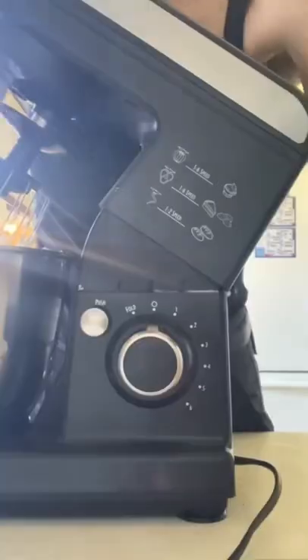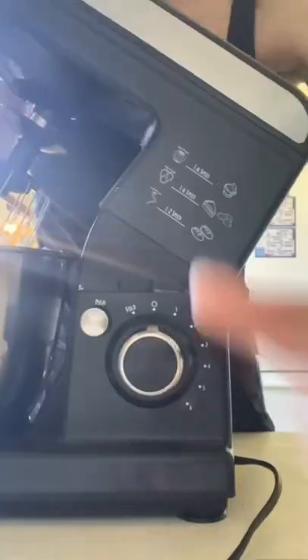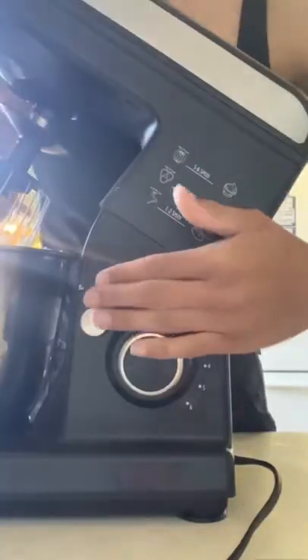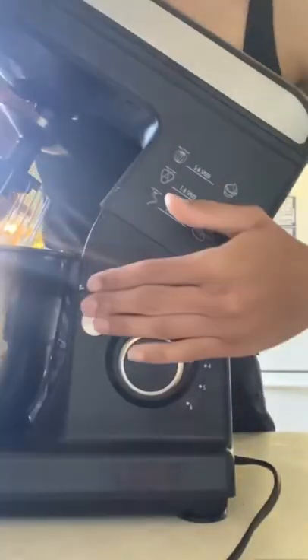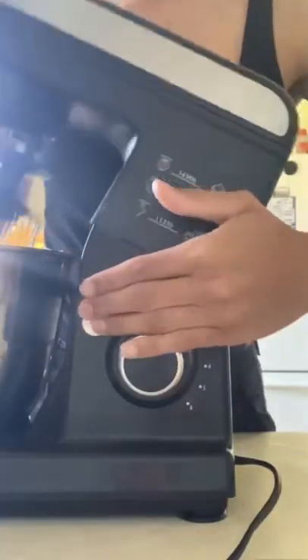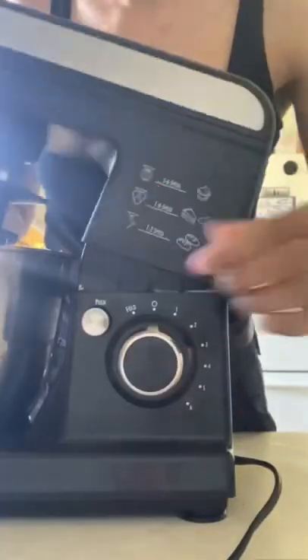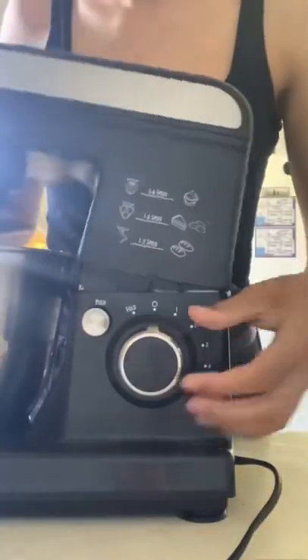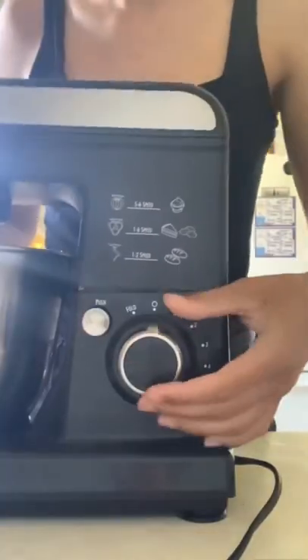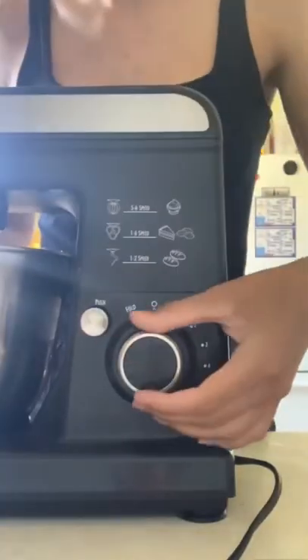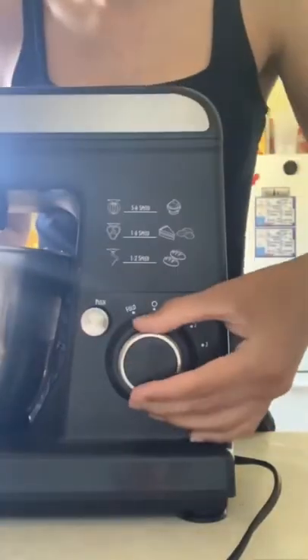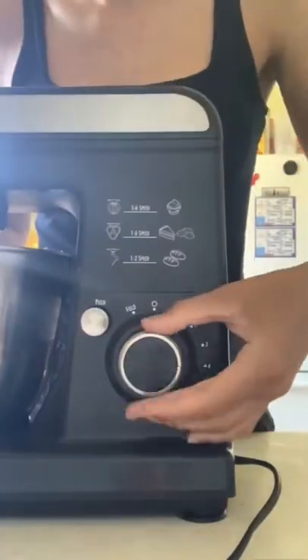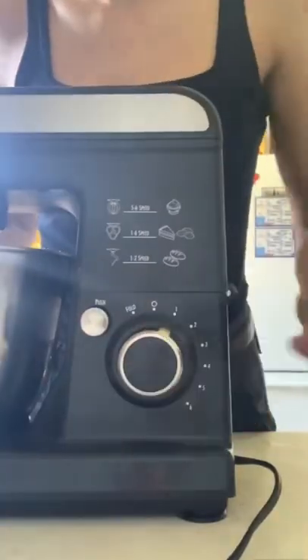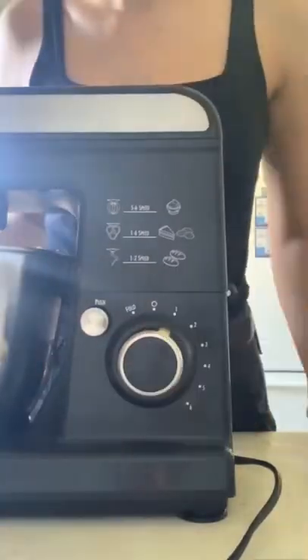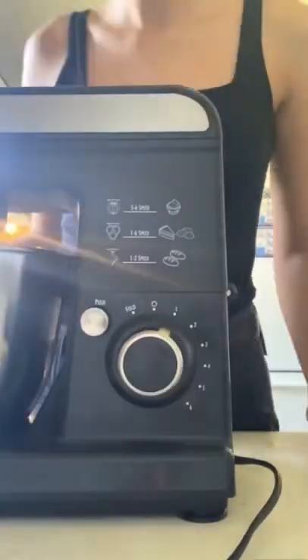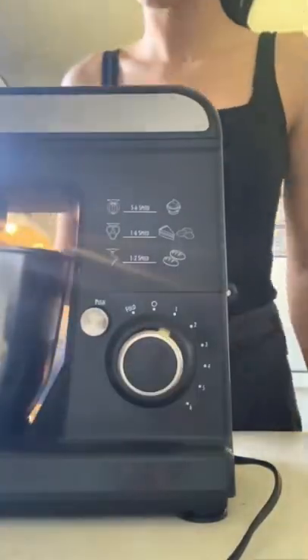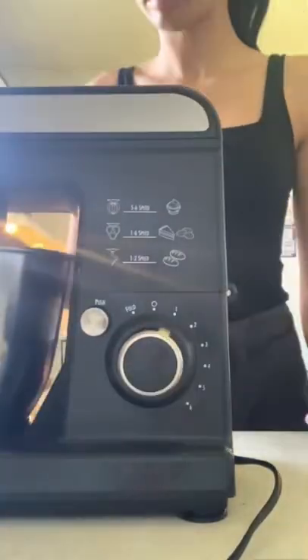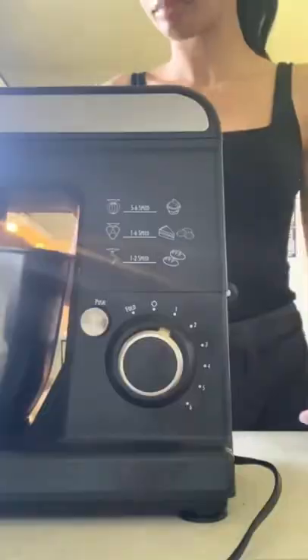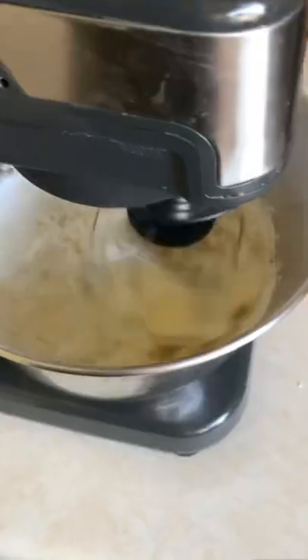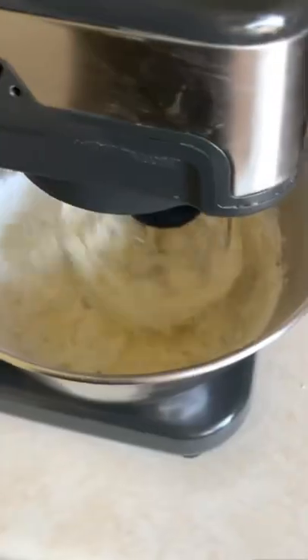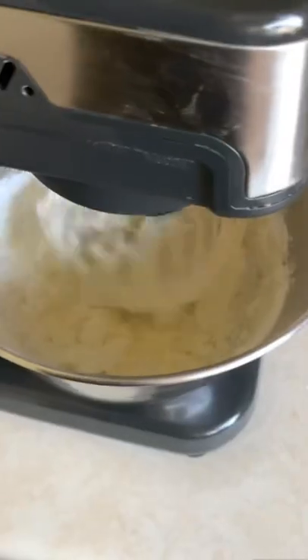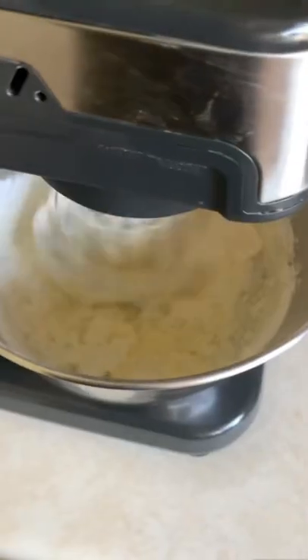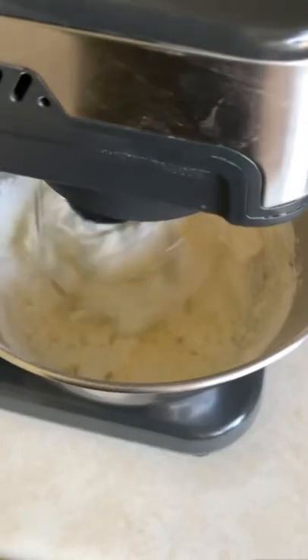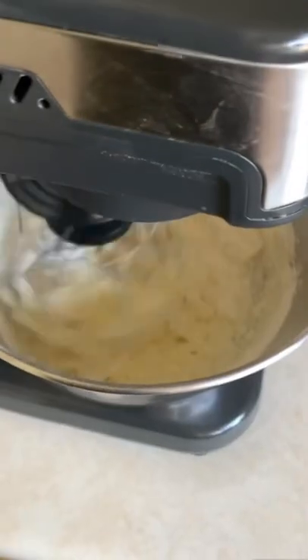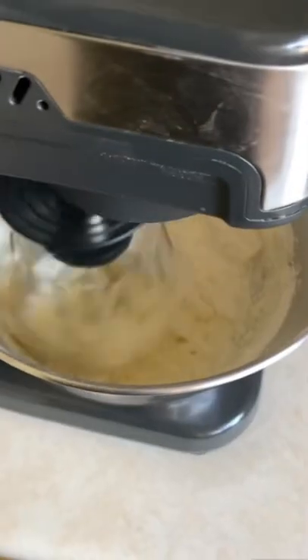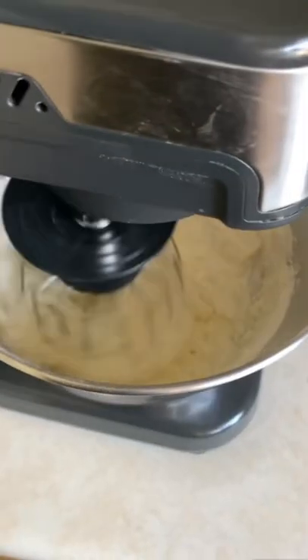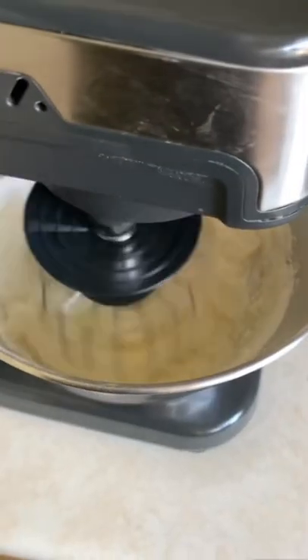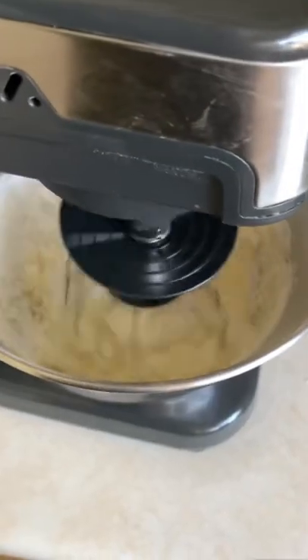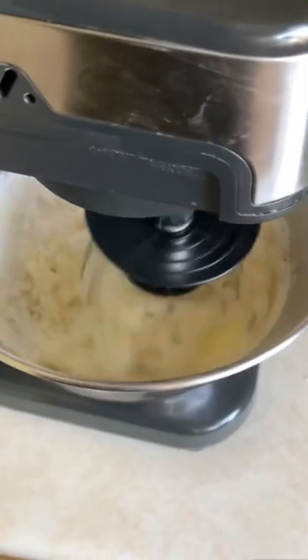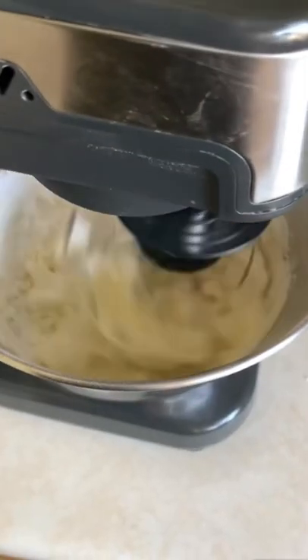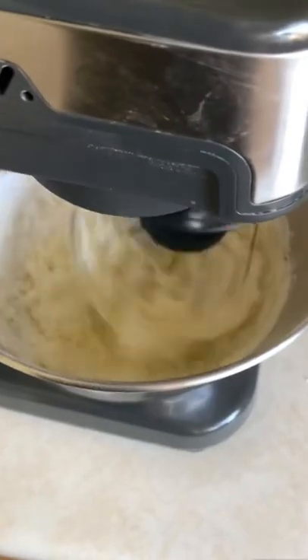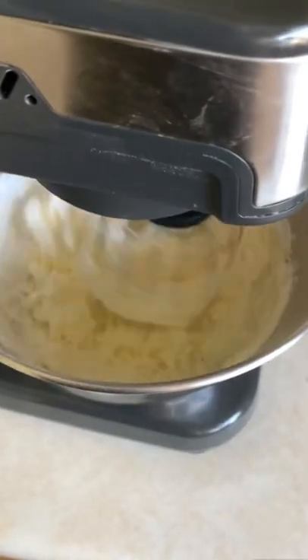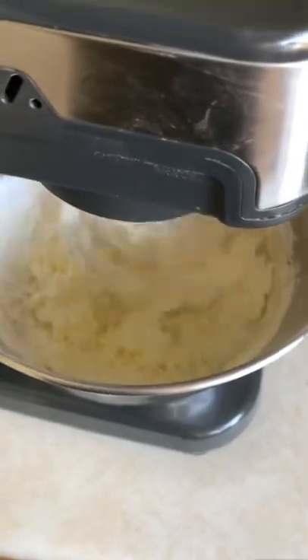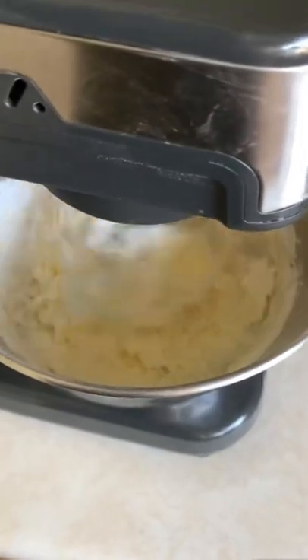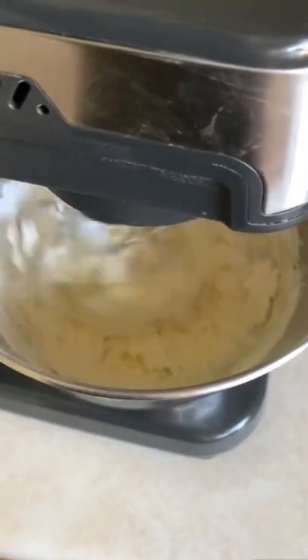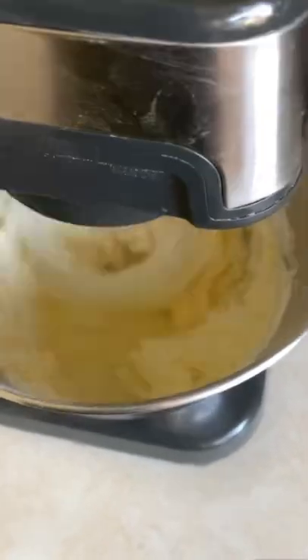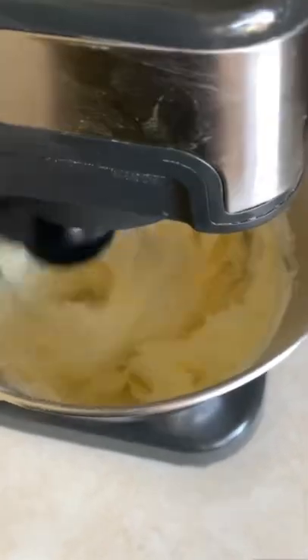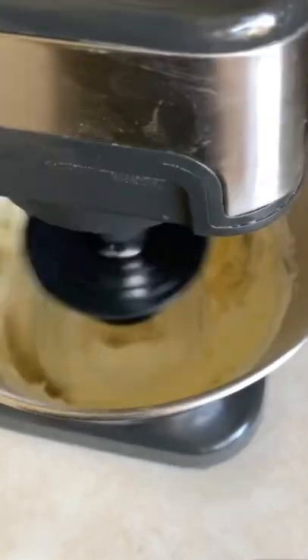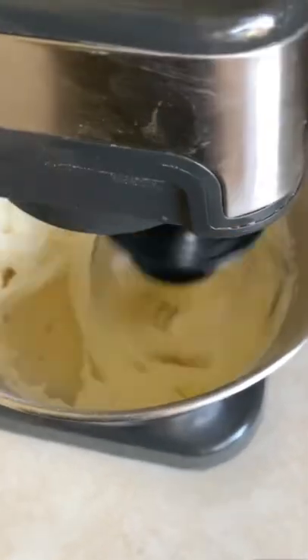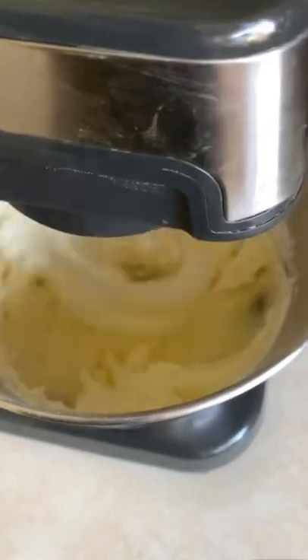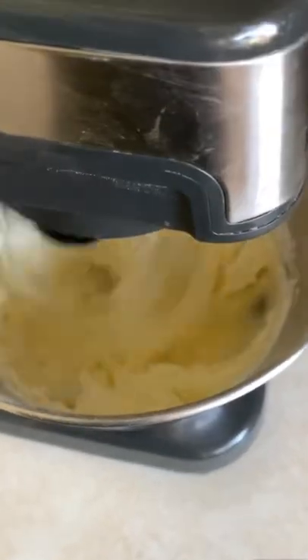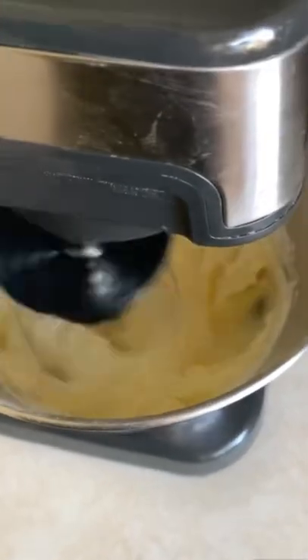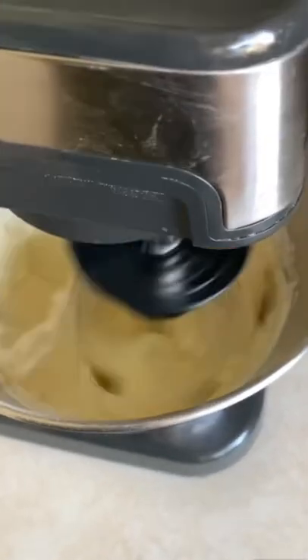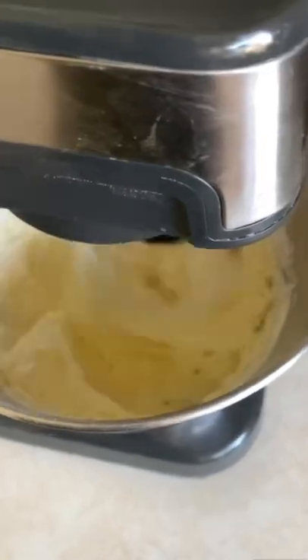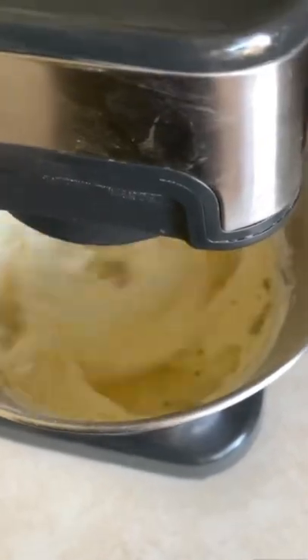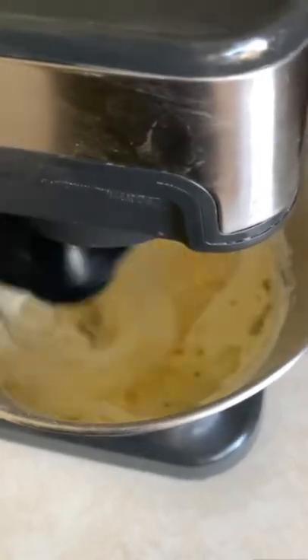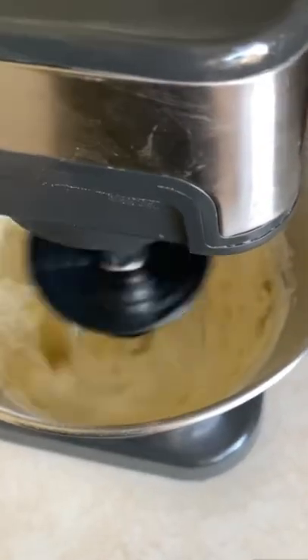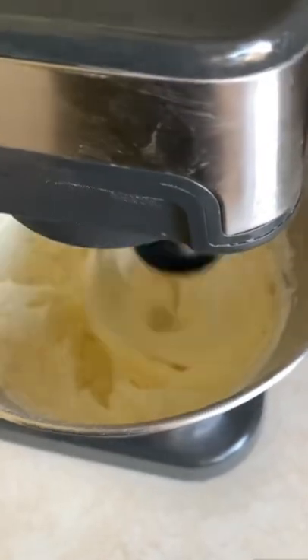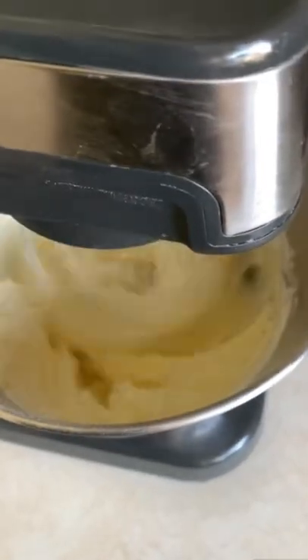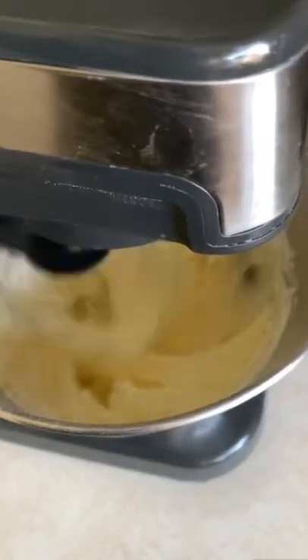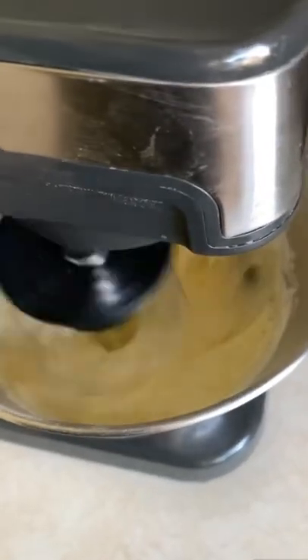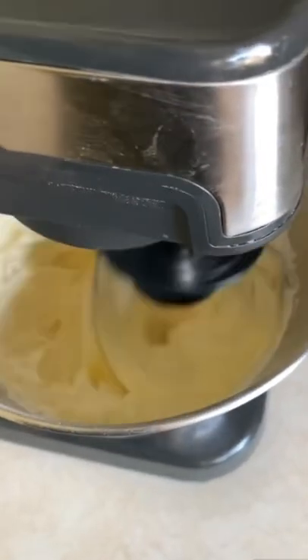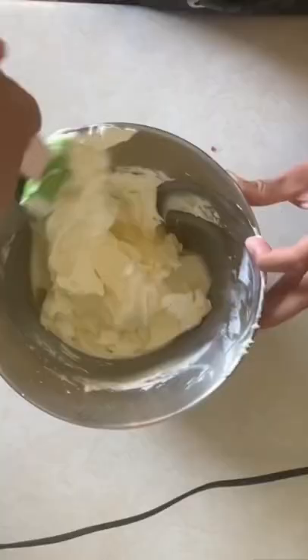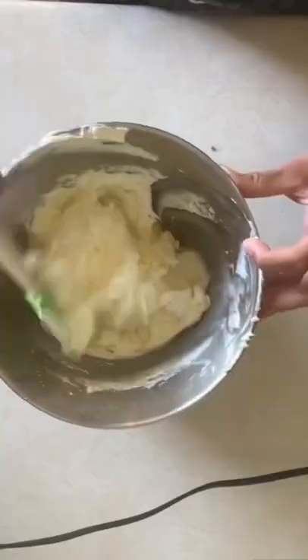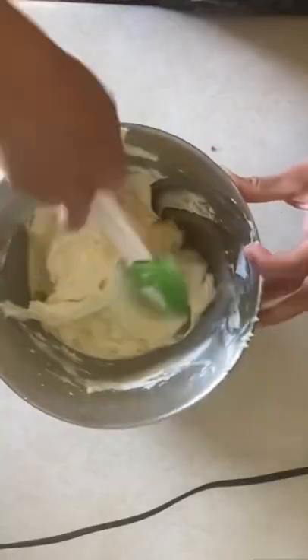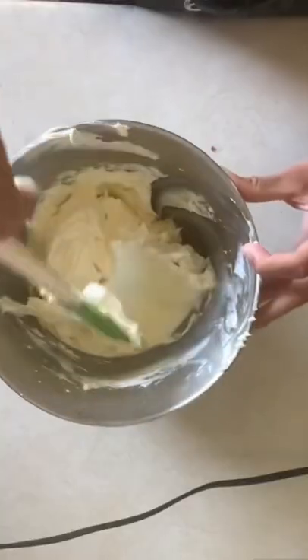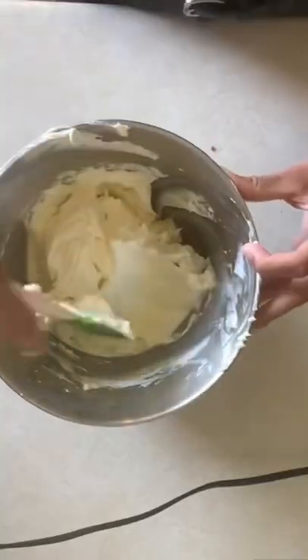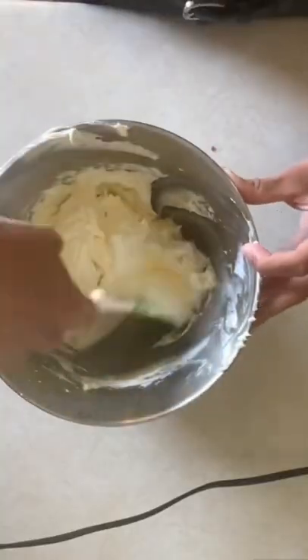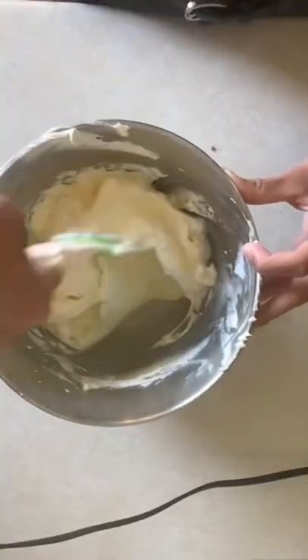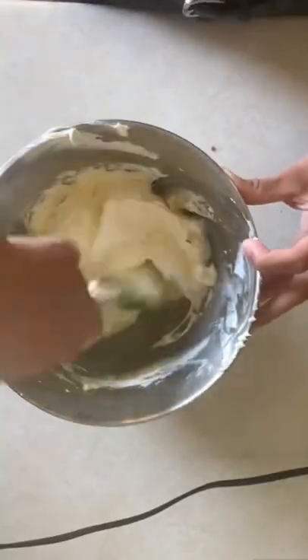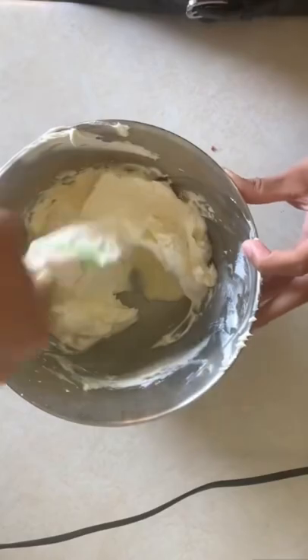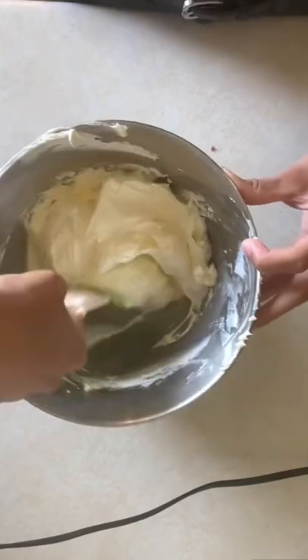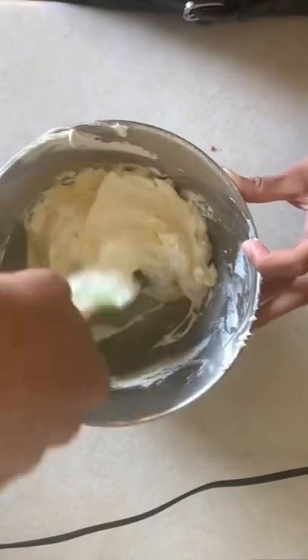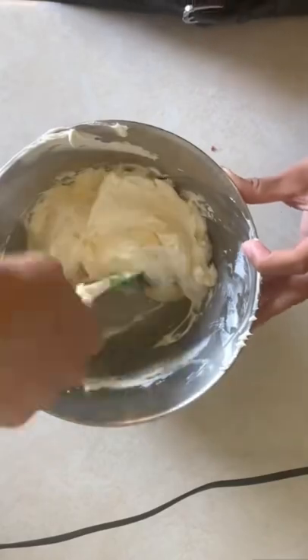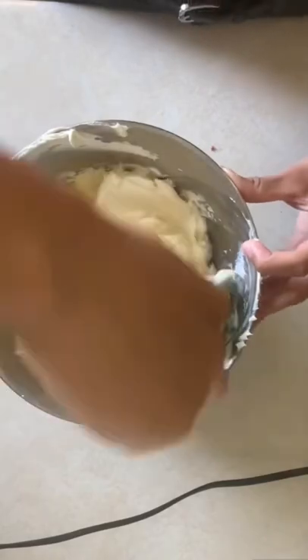Most people say use room temperature butter, but that can be different depending on where you live, so use soft butter. Once you press your finger in it, it should leave a mark.